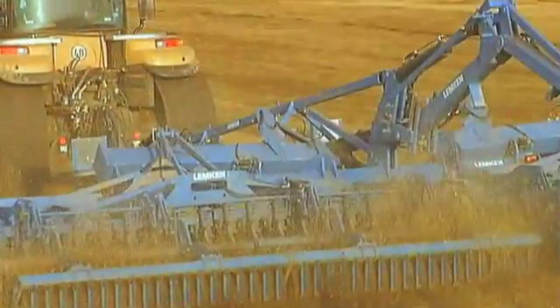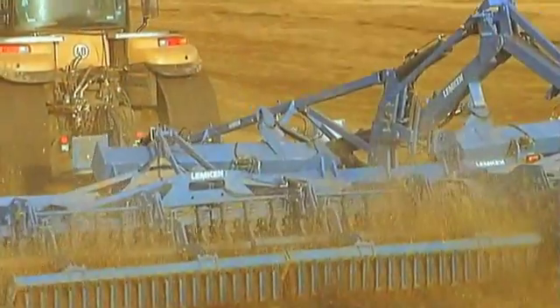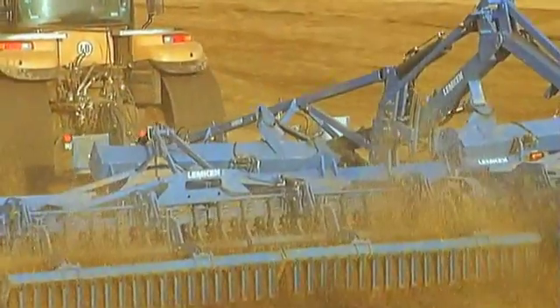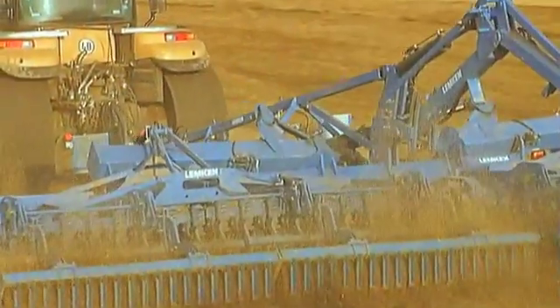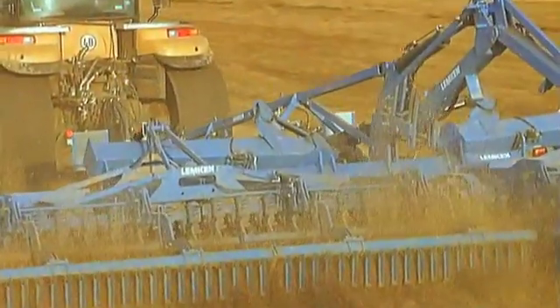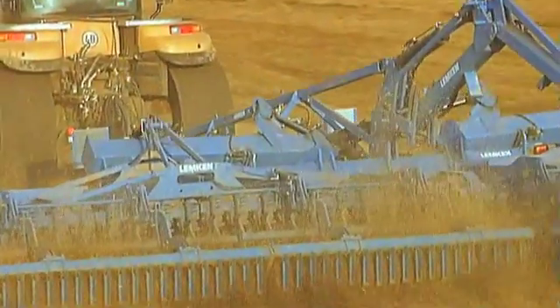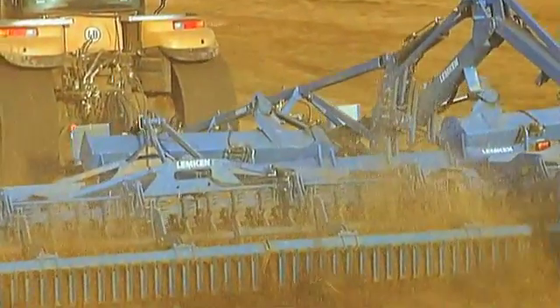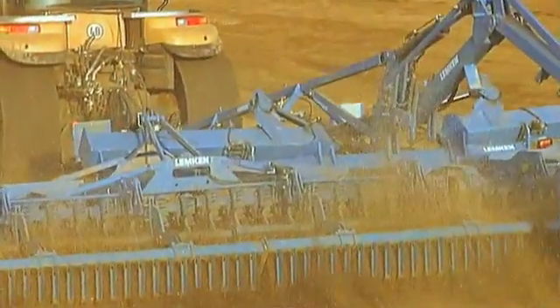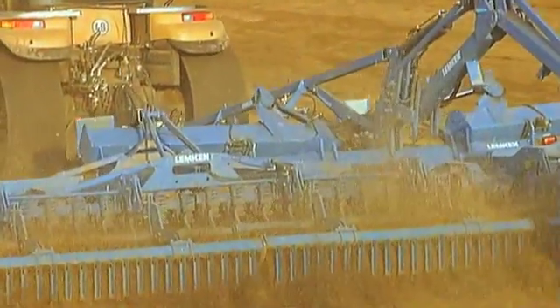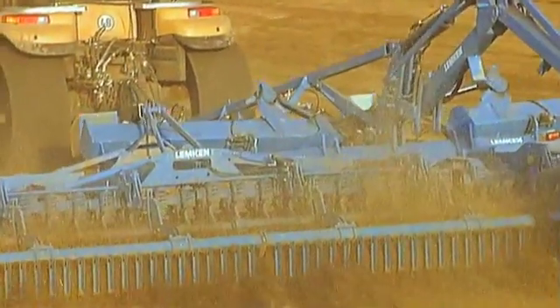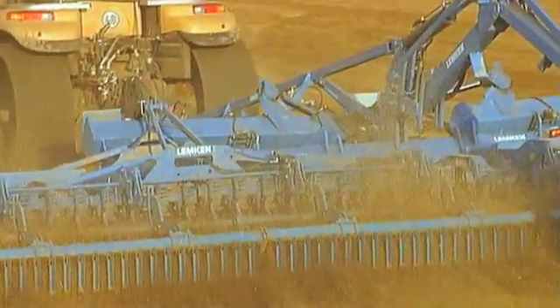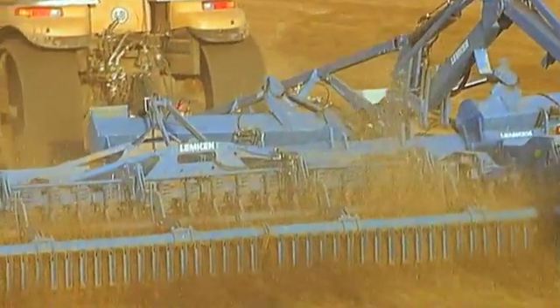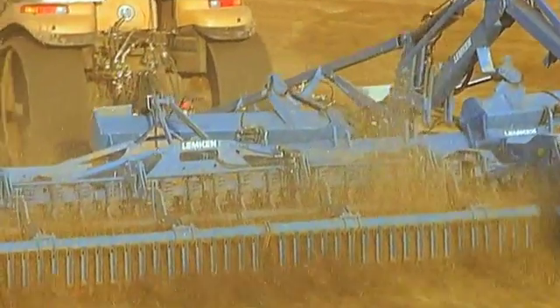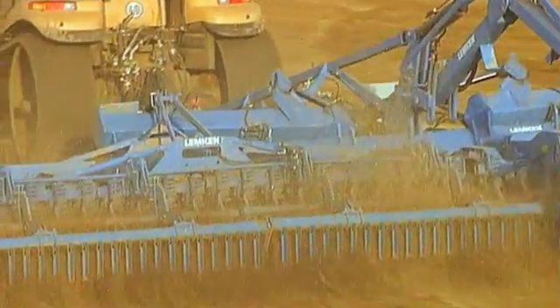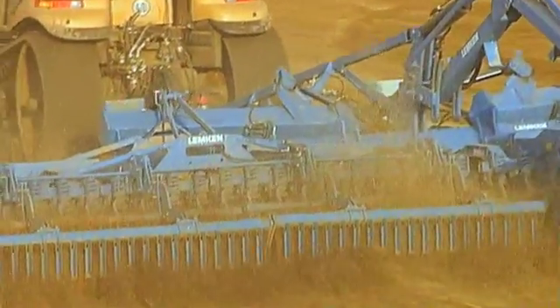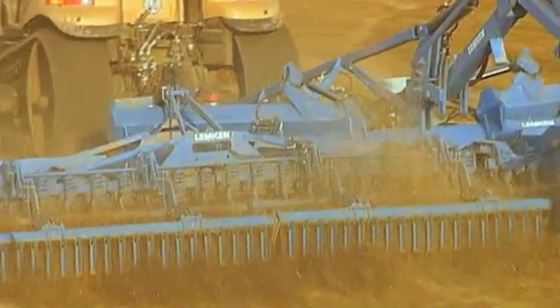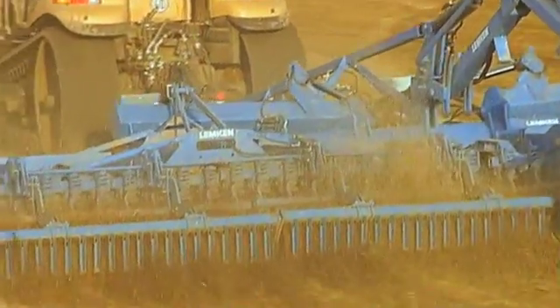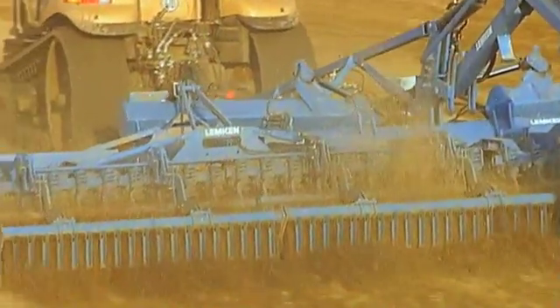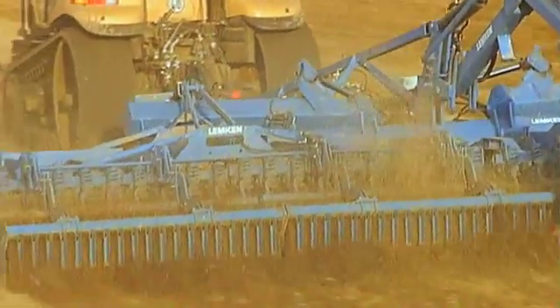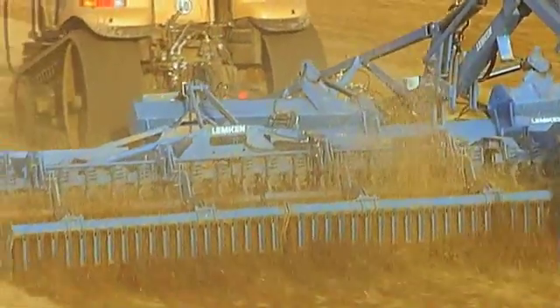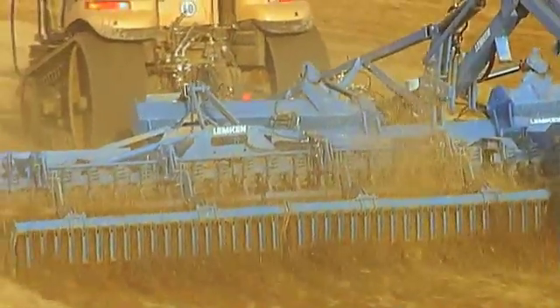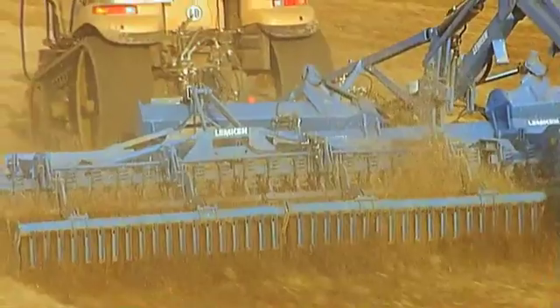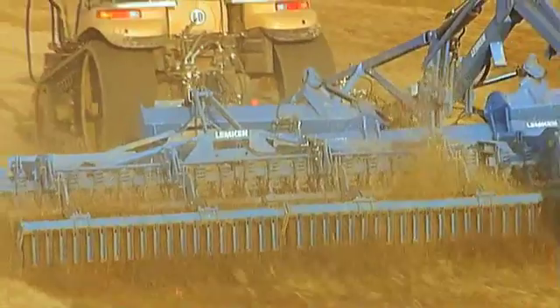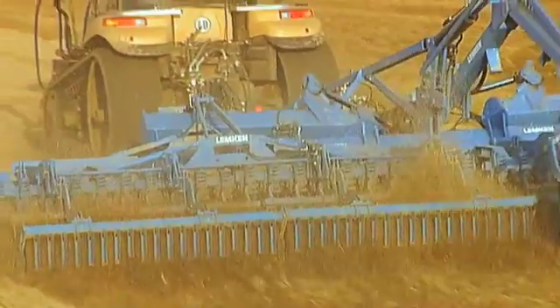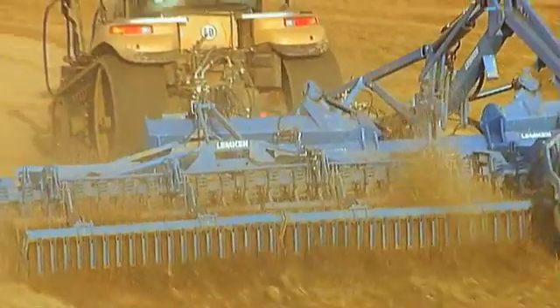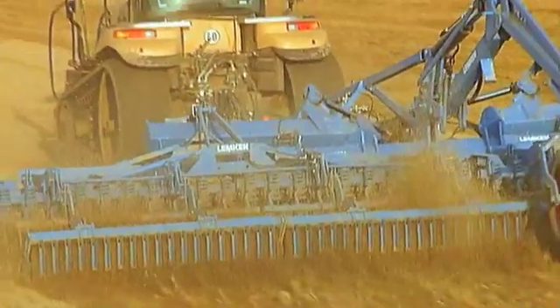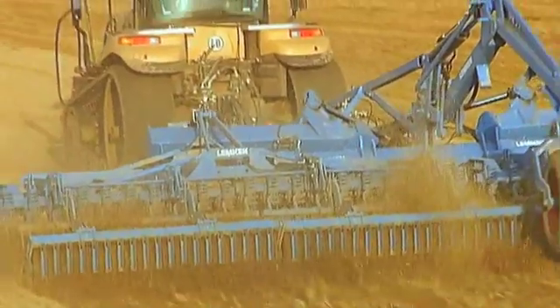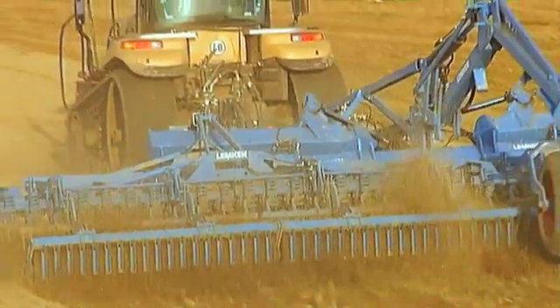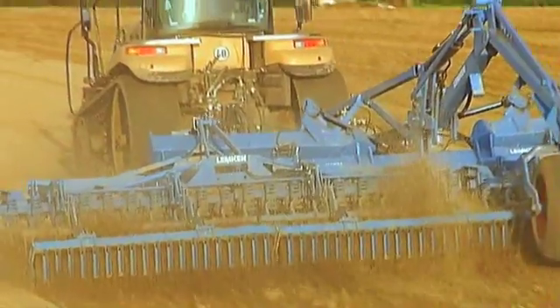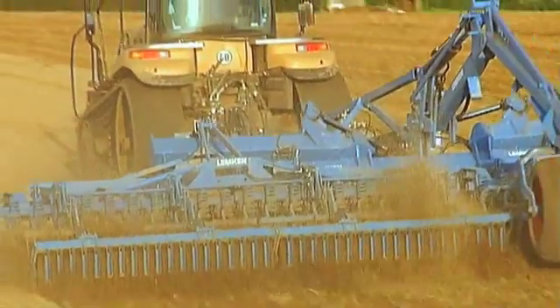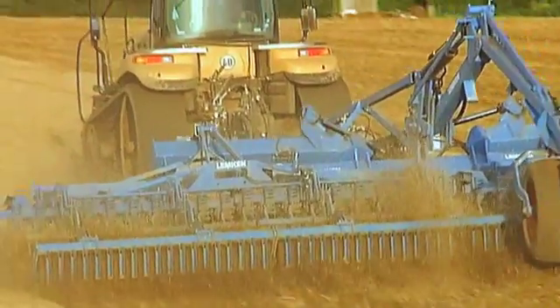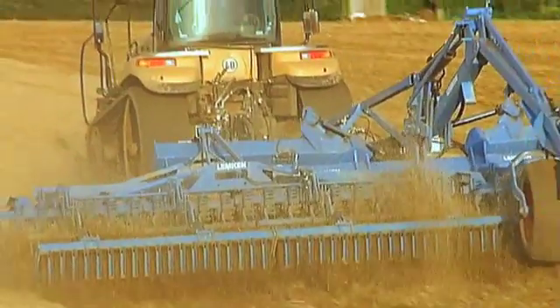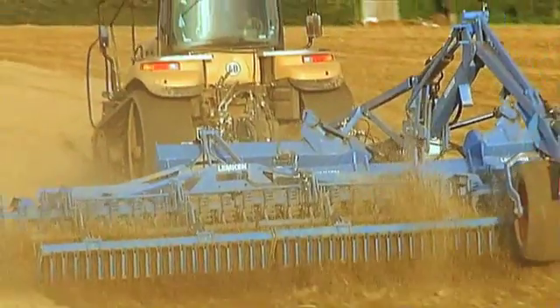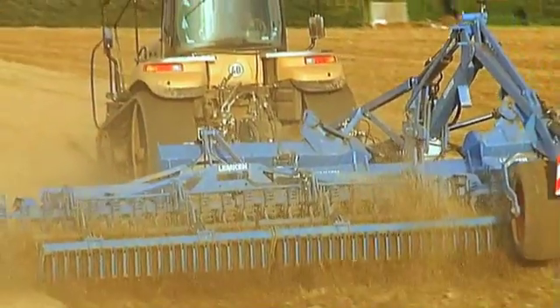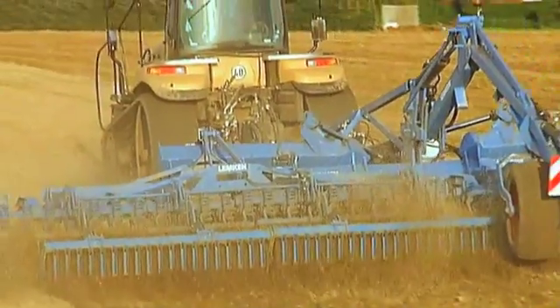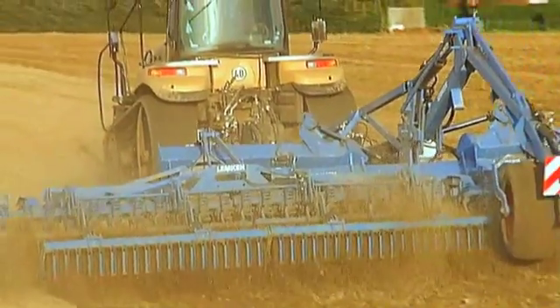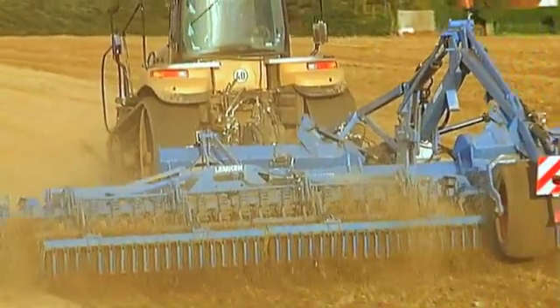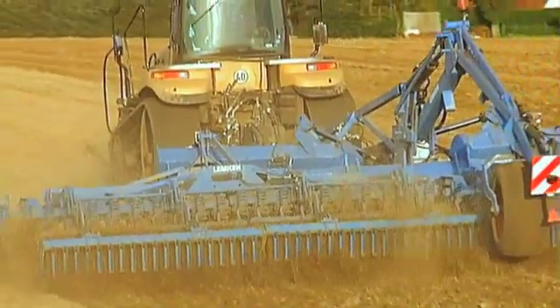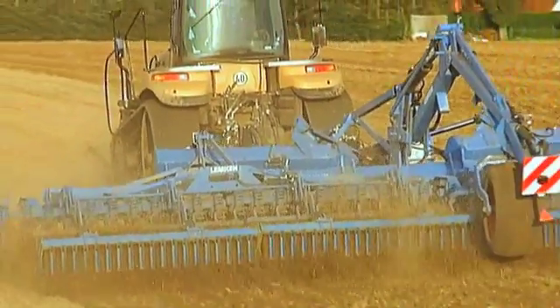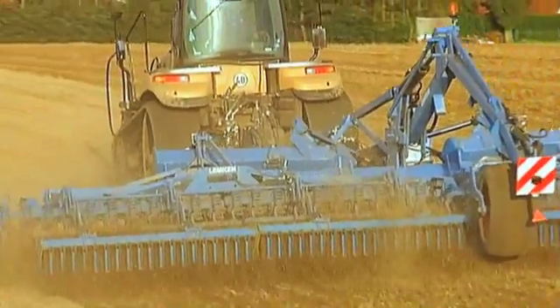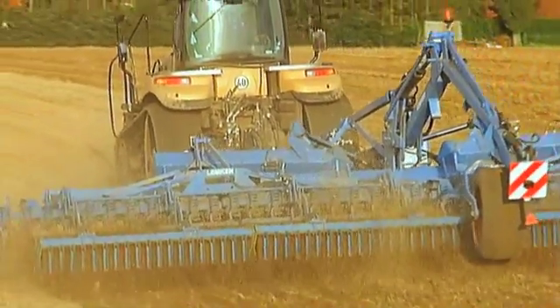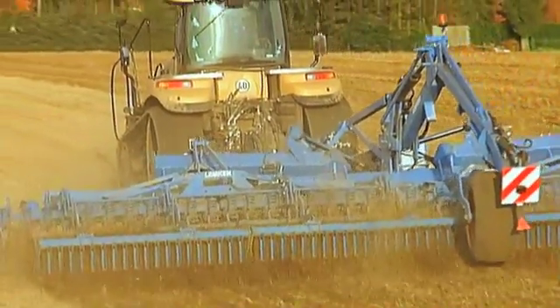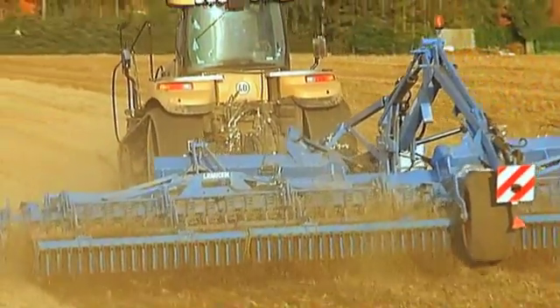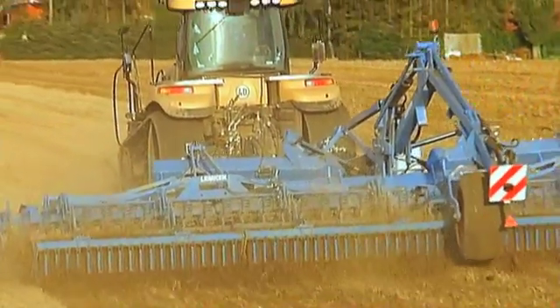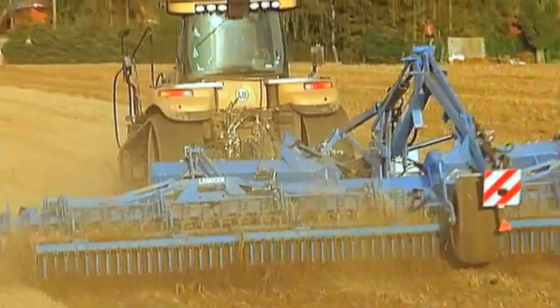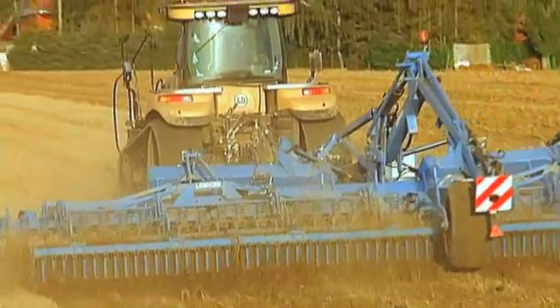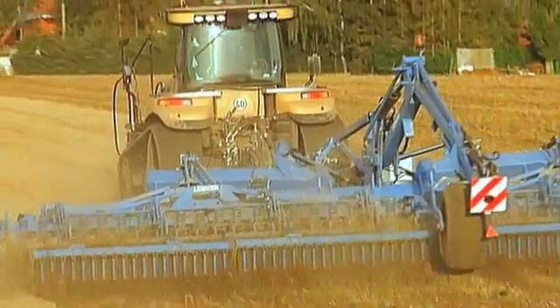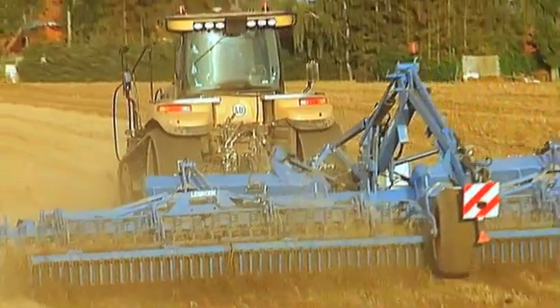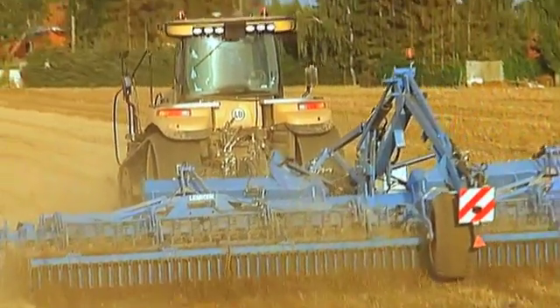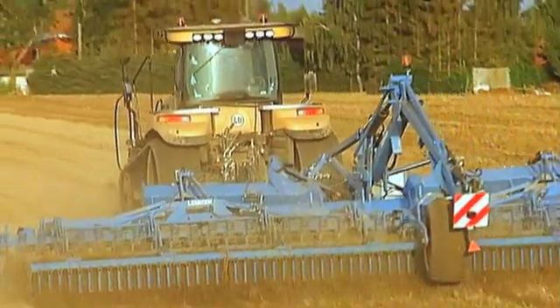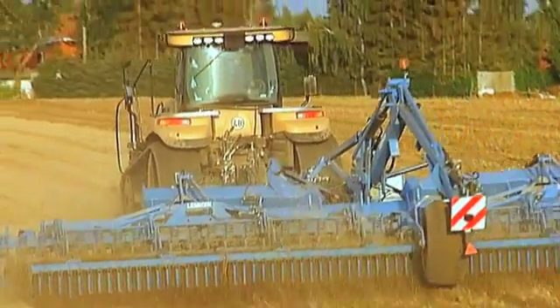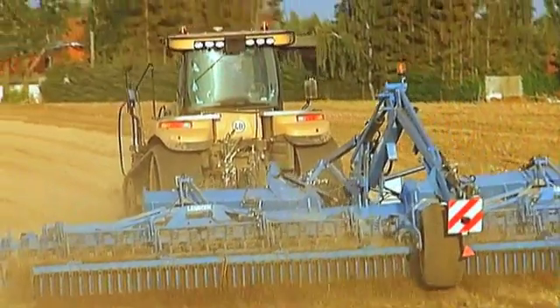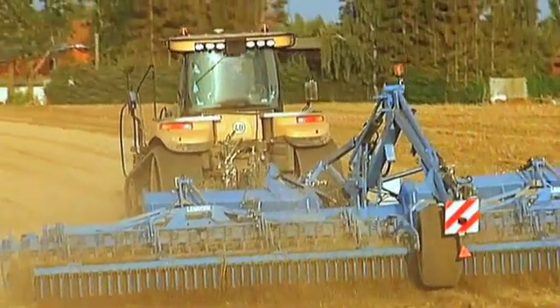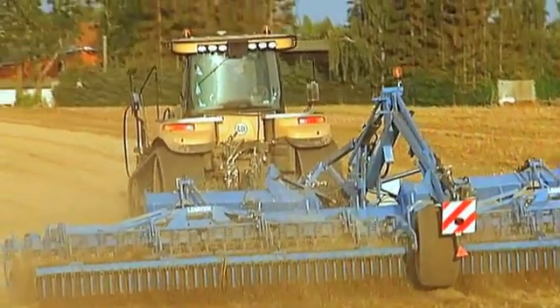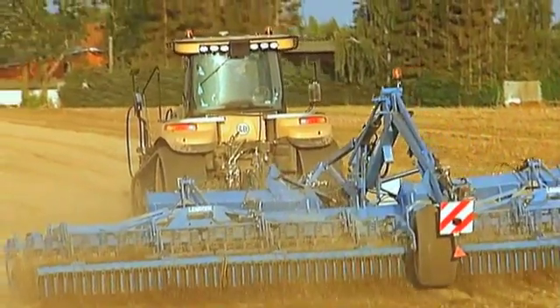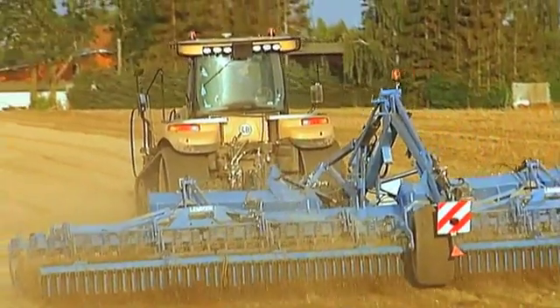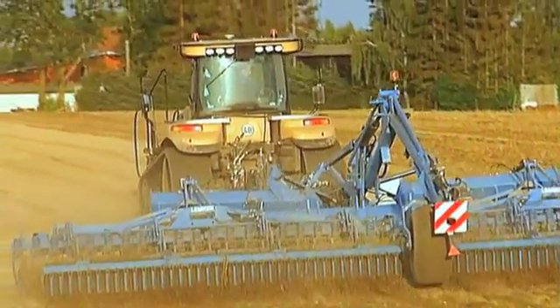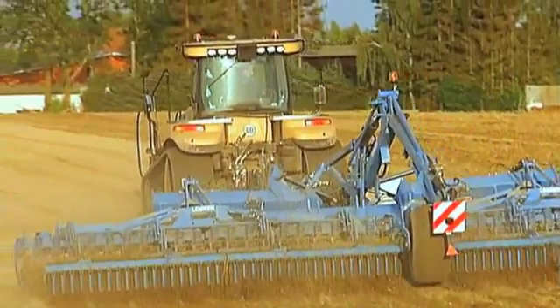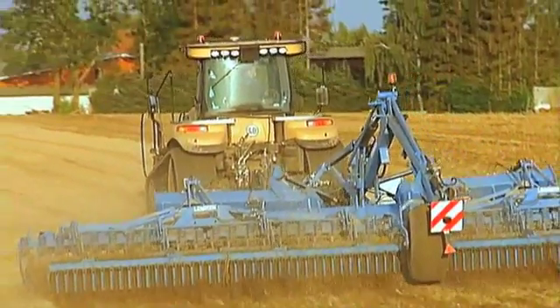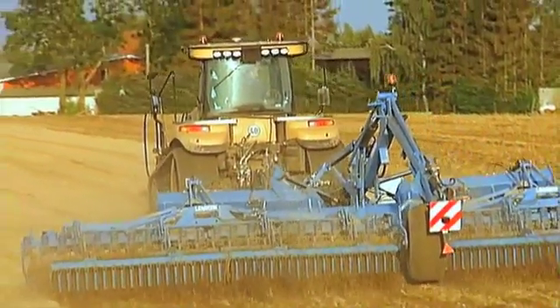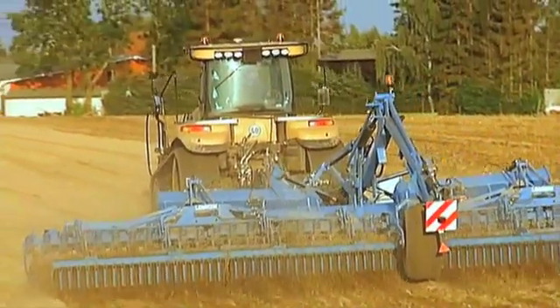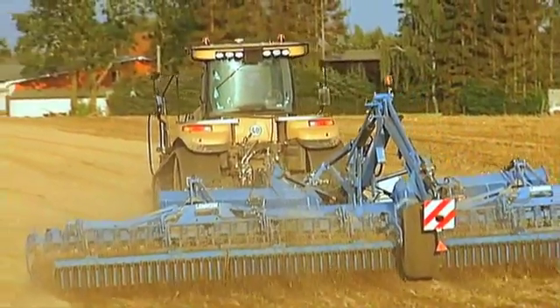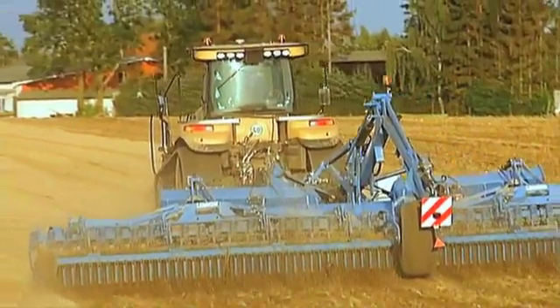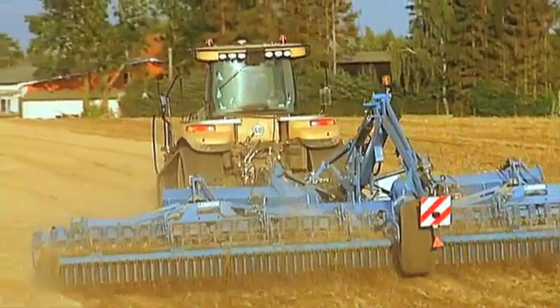In other words, the Gigant system carrier offers maximum productivity and delivers work of the highest quality.